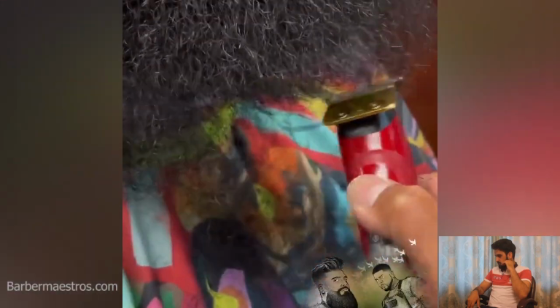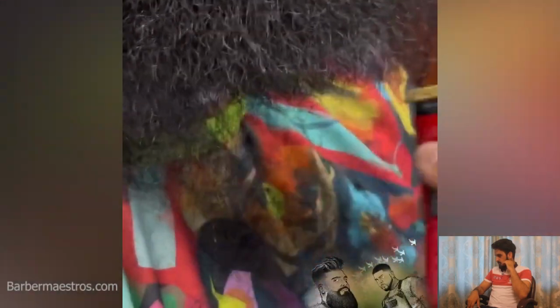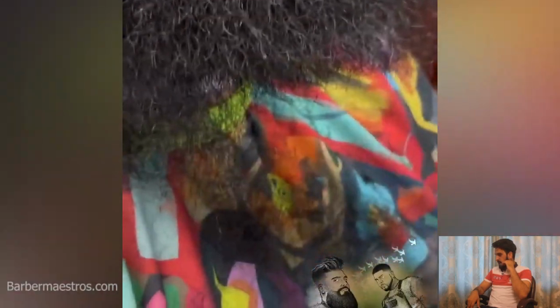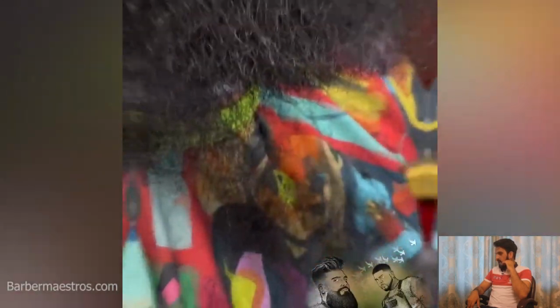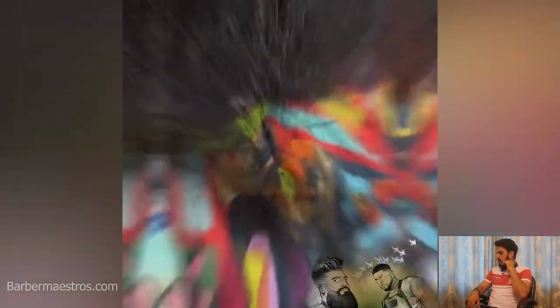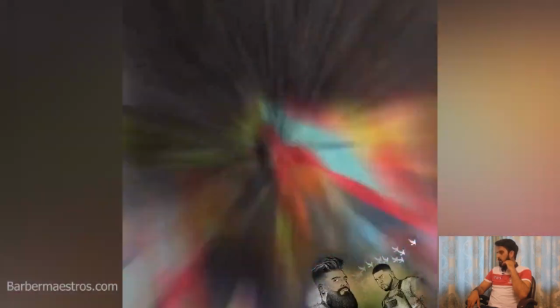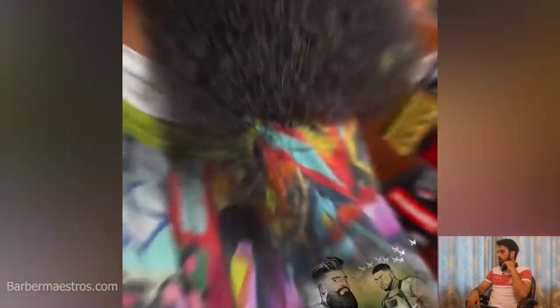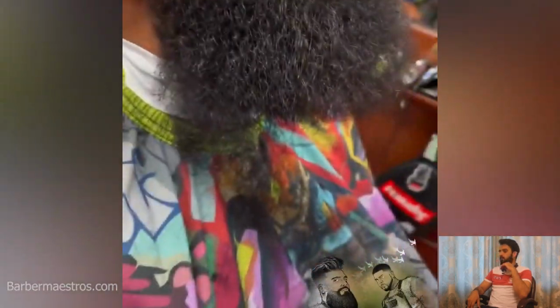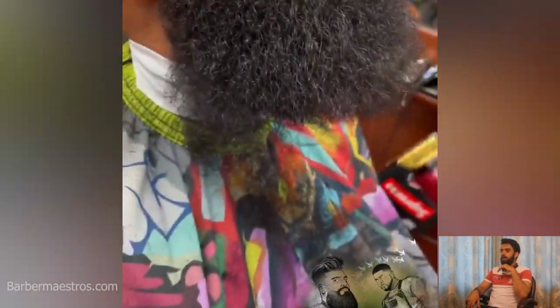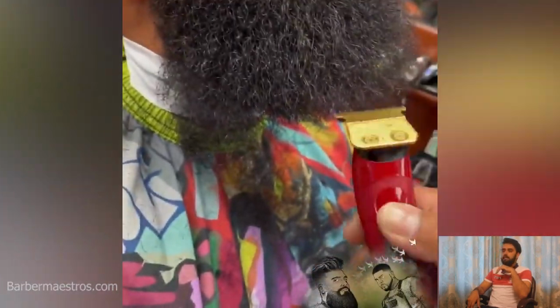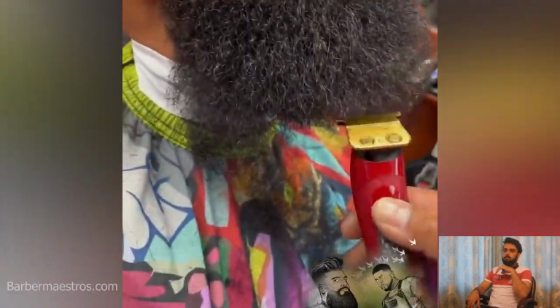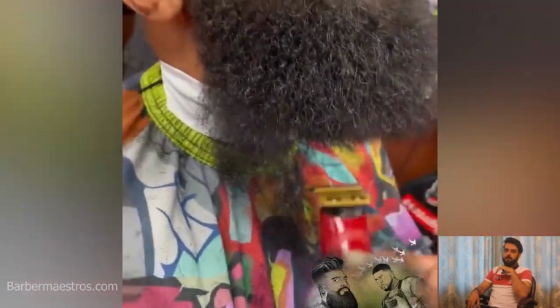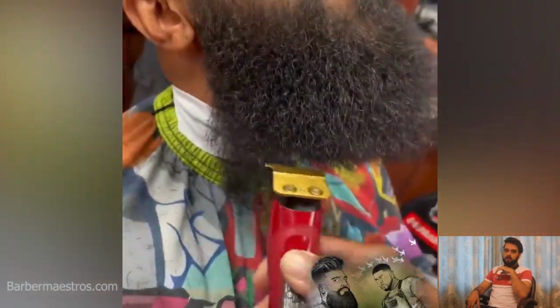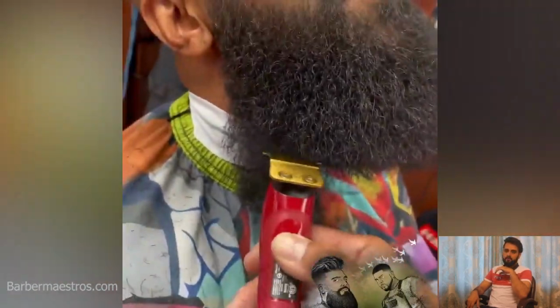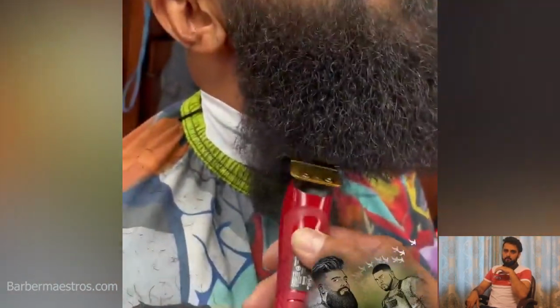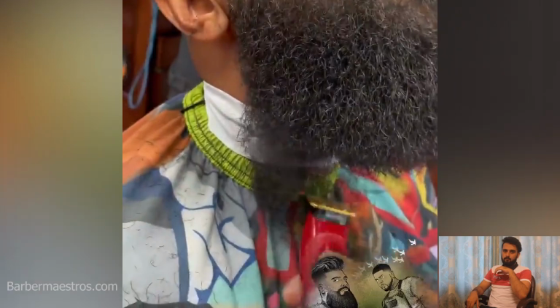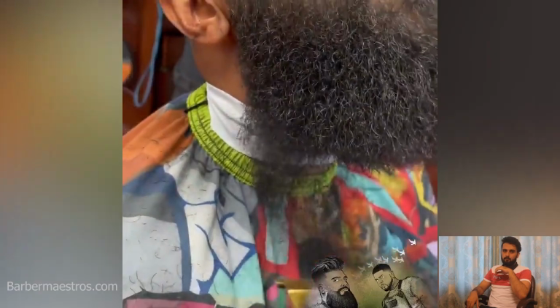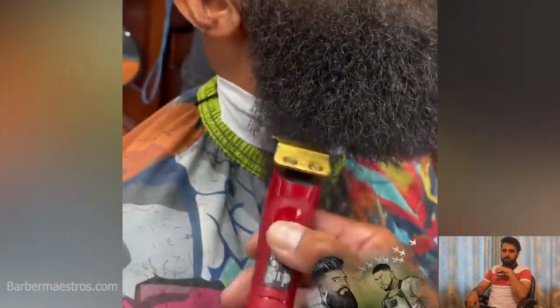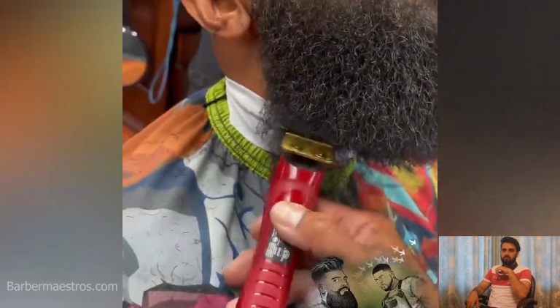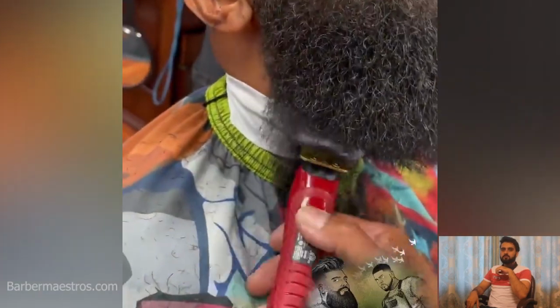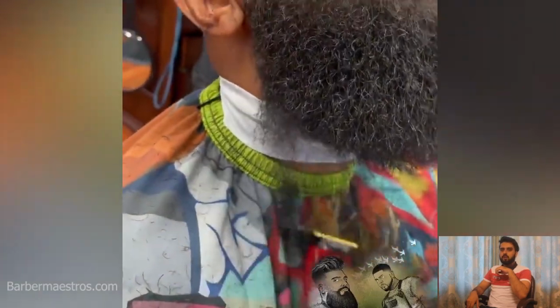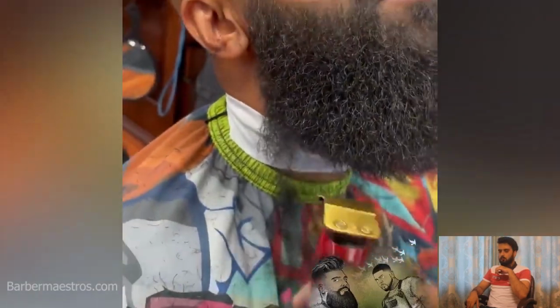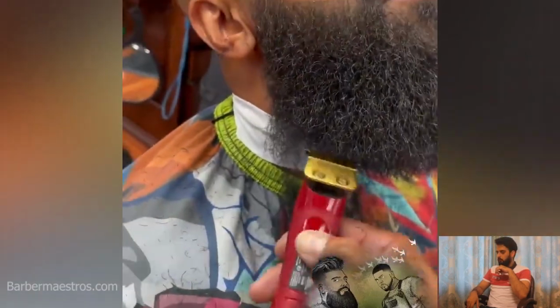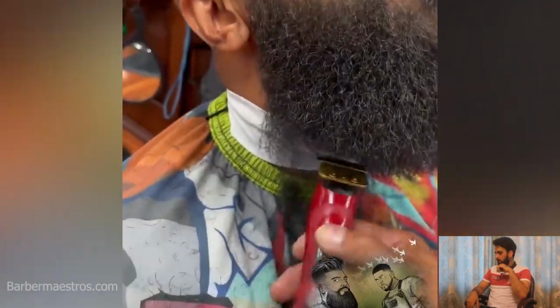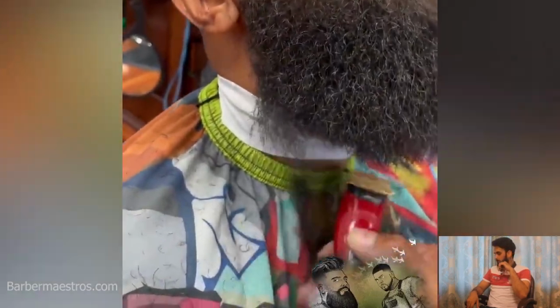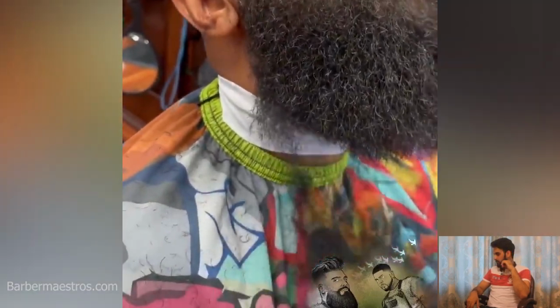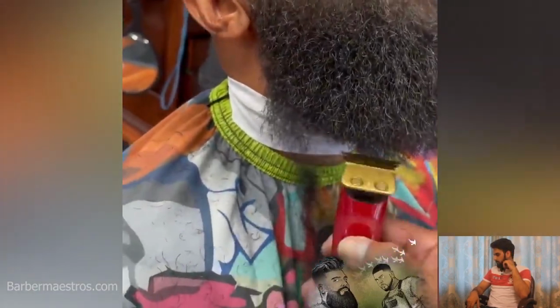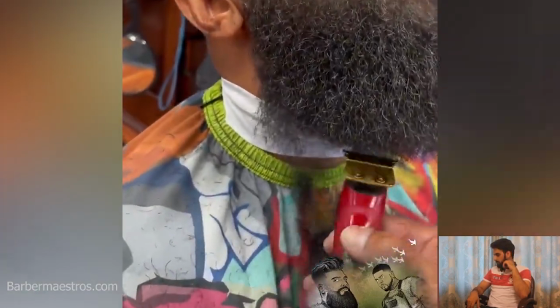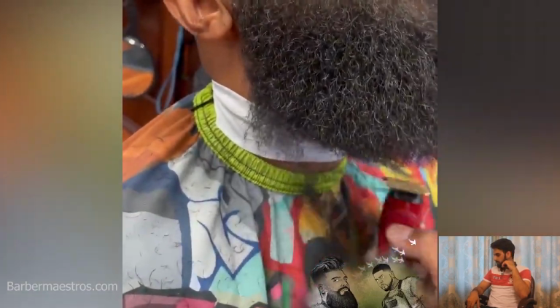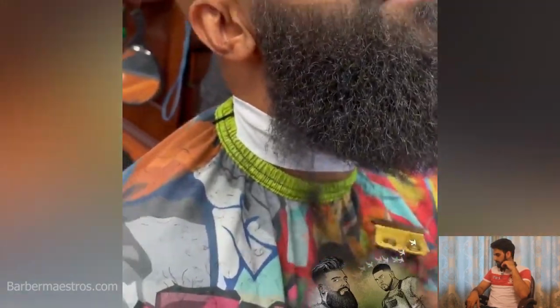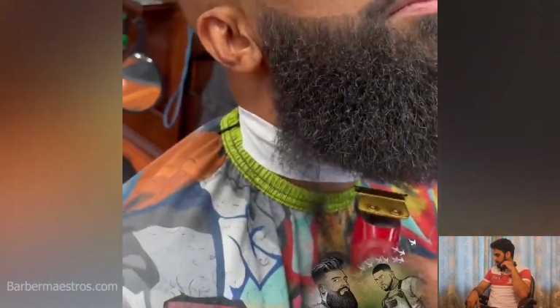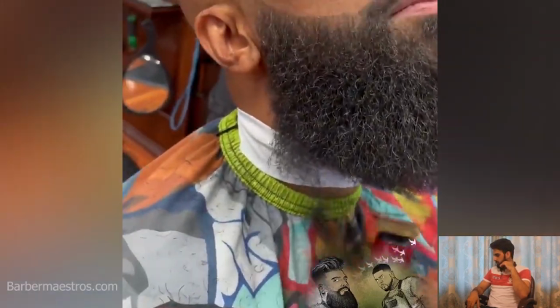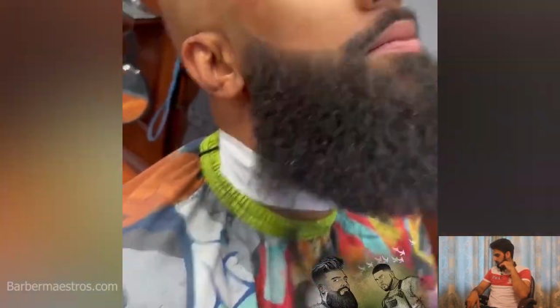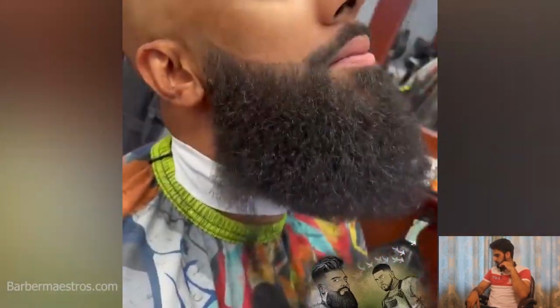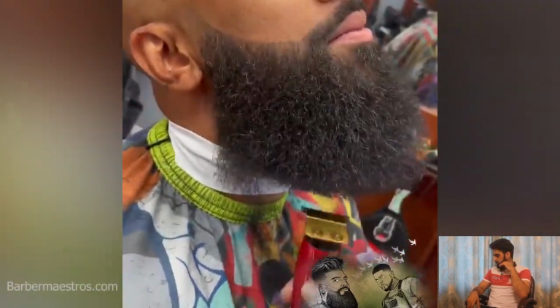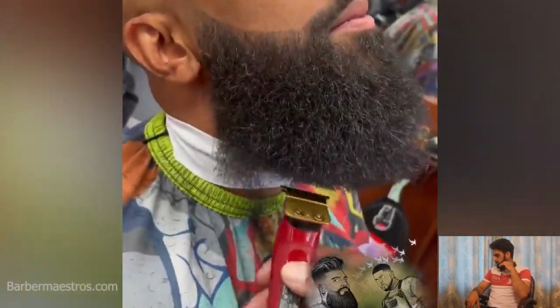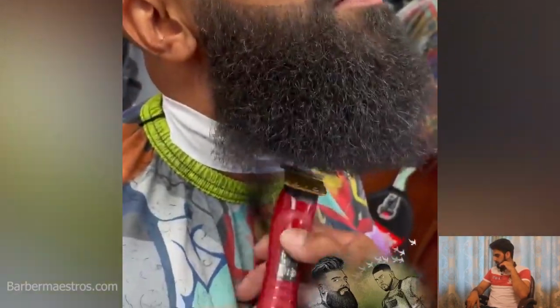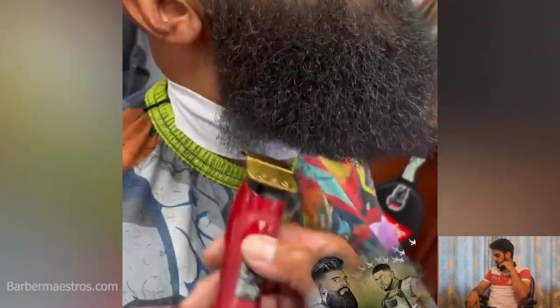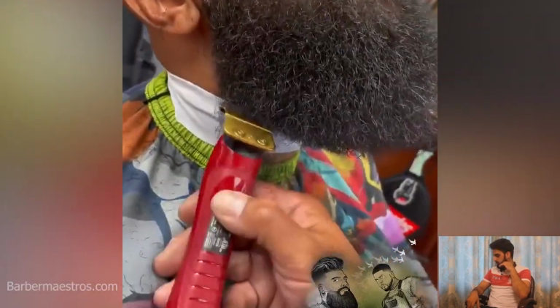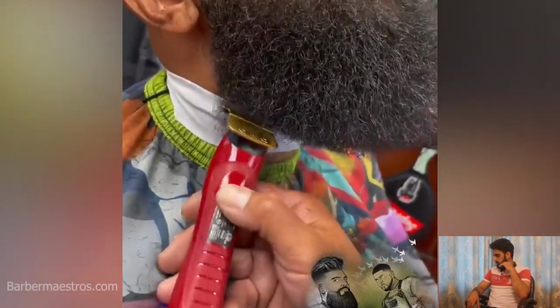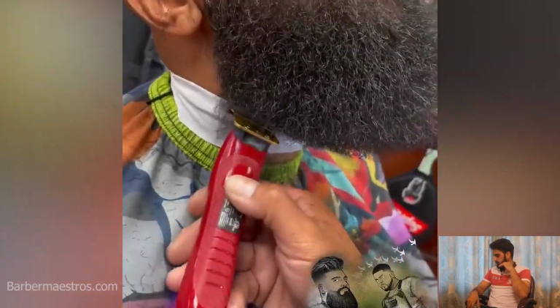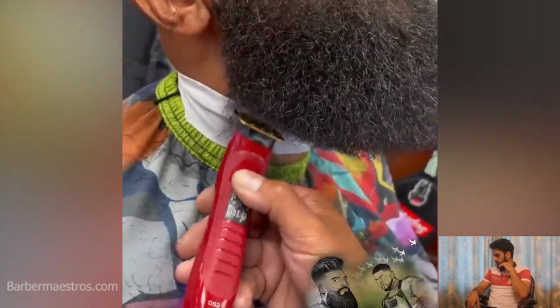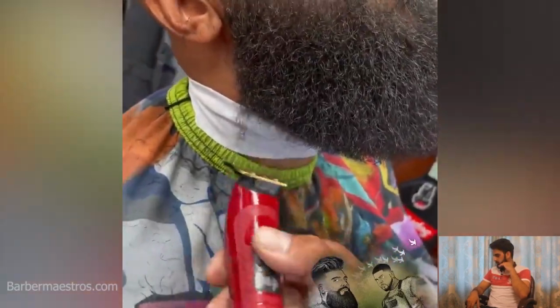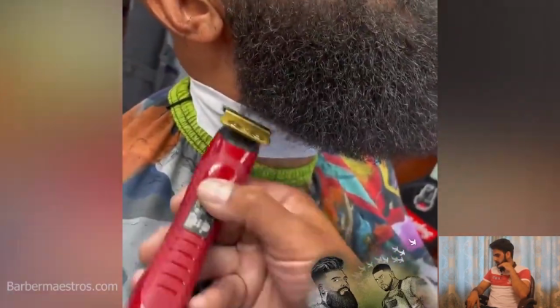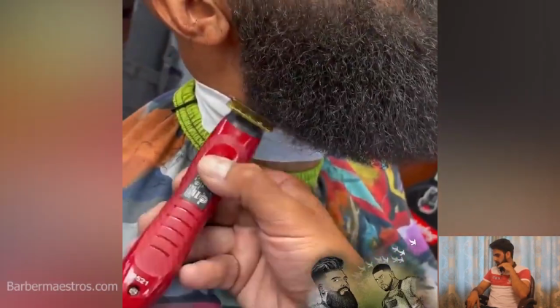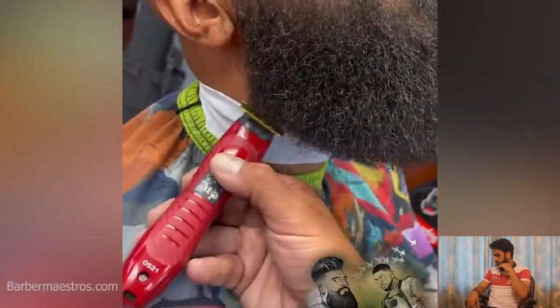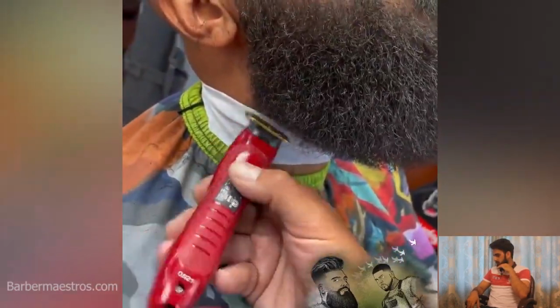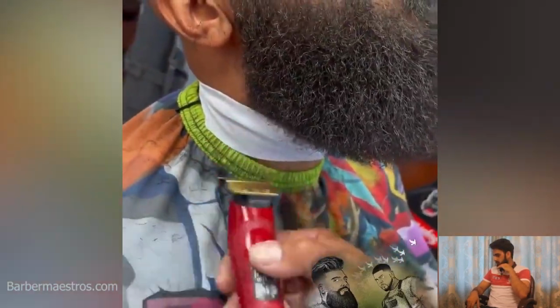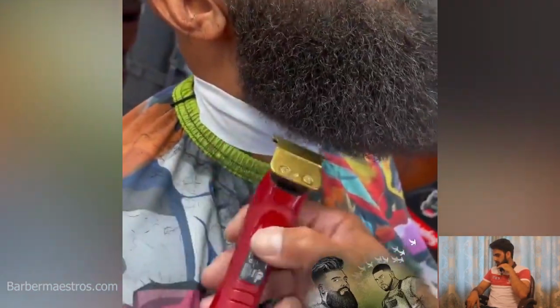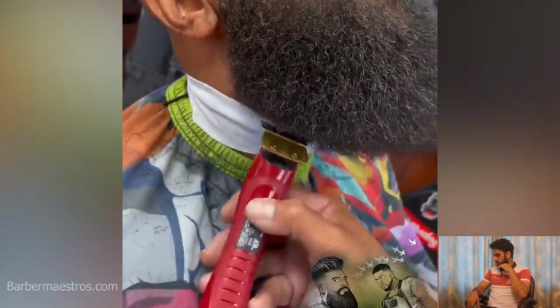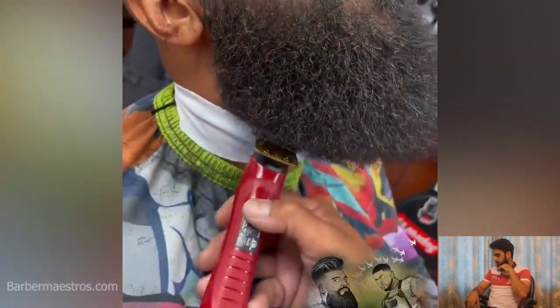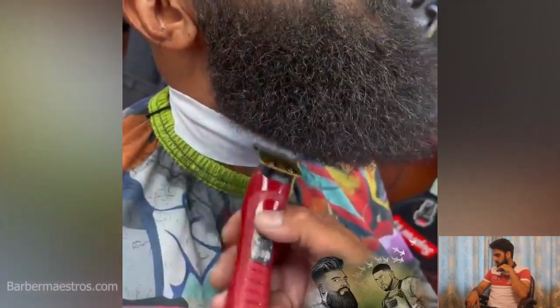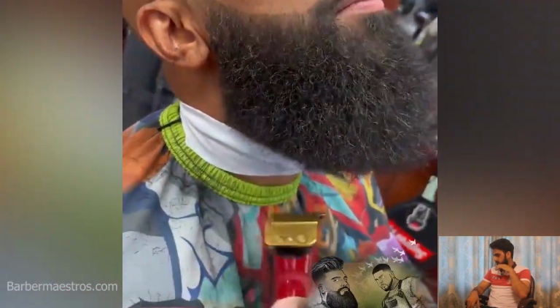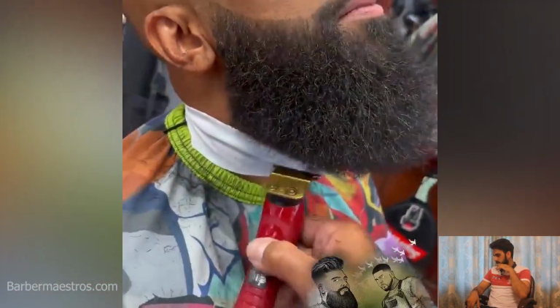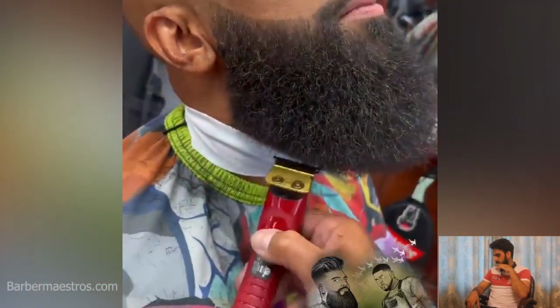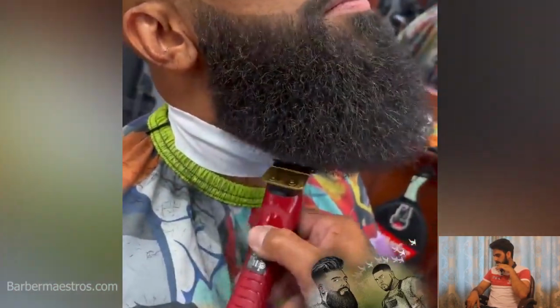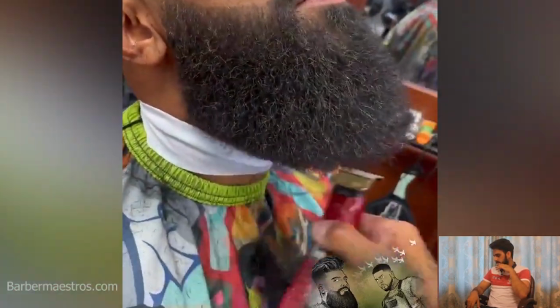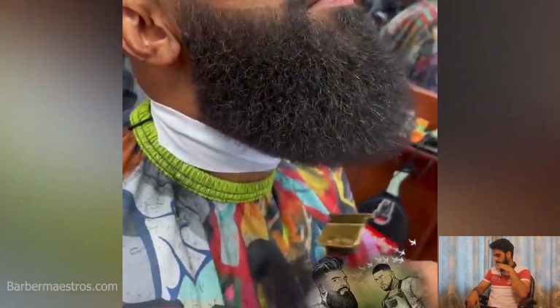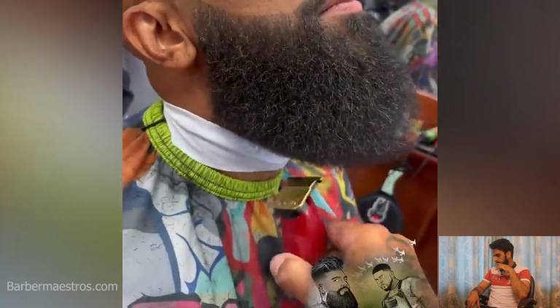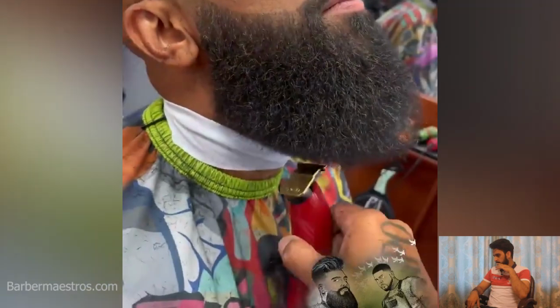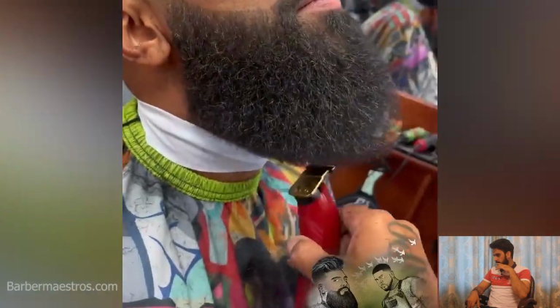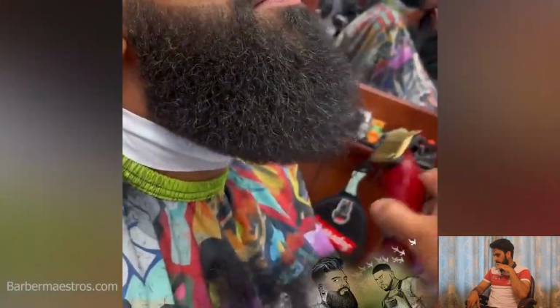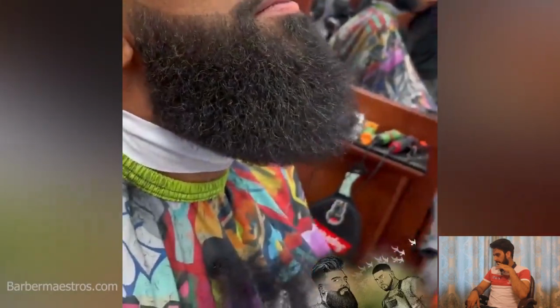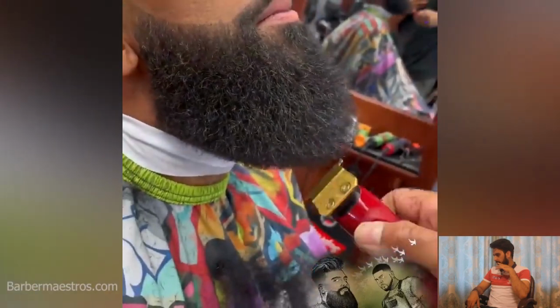Another beautiful transformation. A skin fade with a beautiful beard — just a beautiful beard overall.